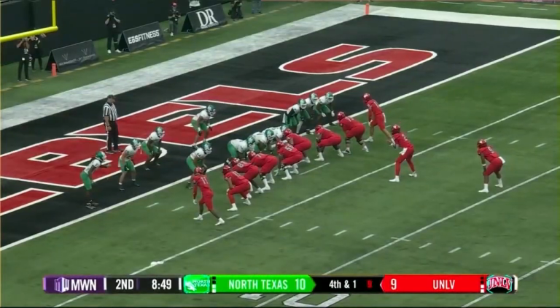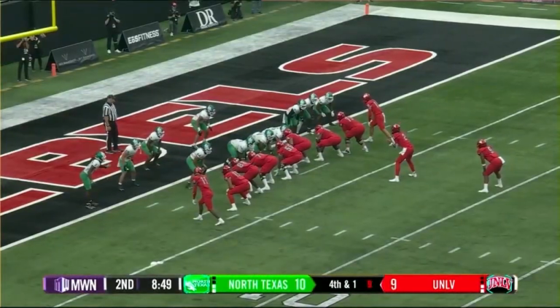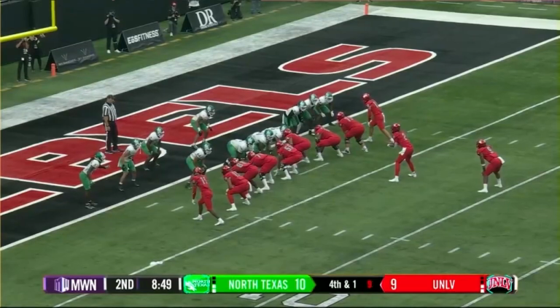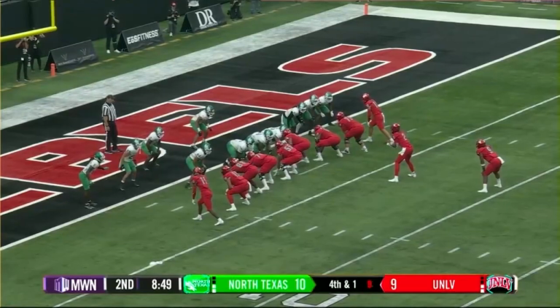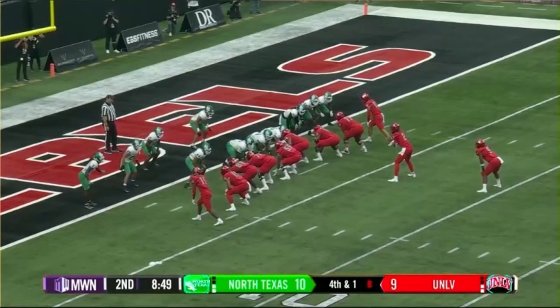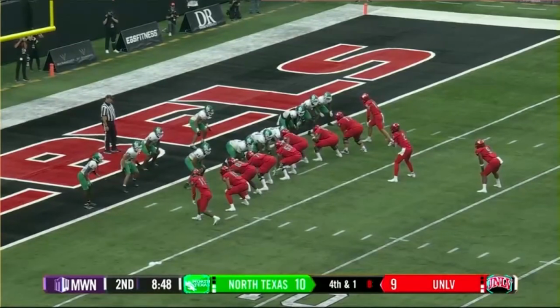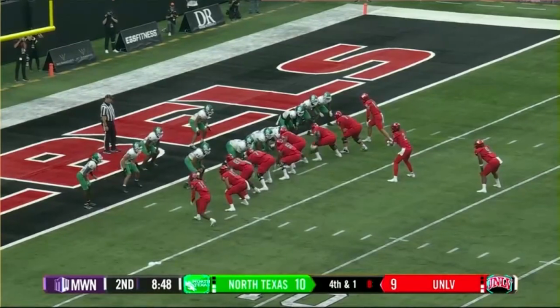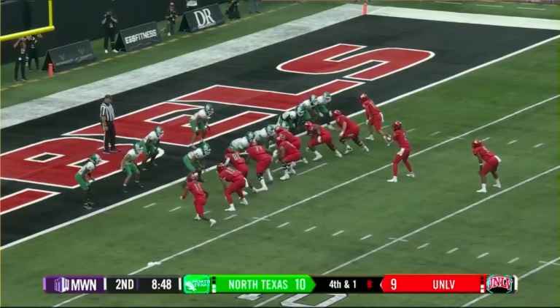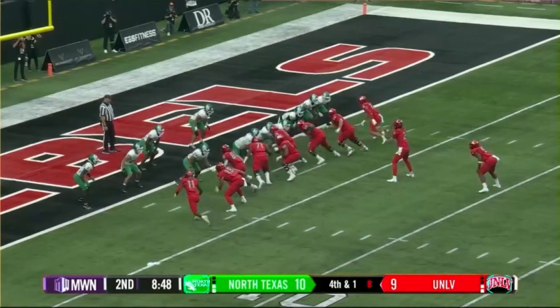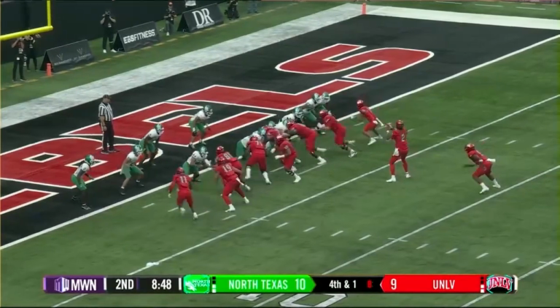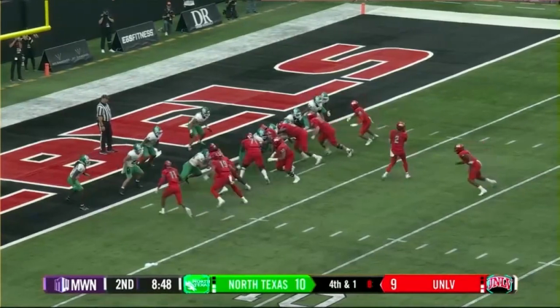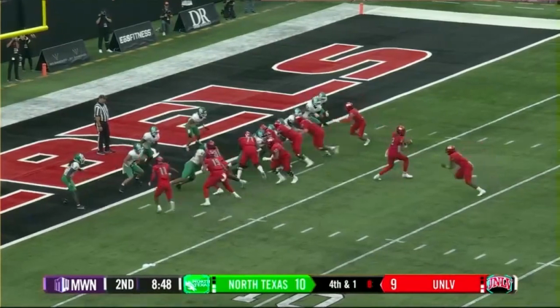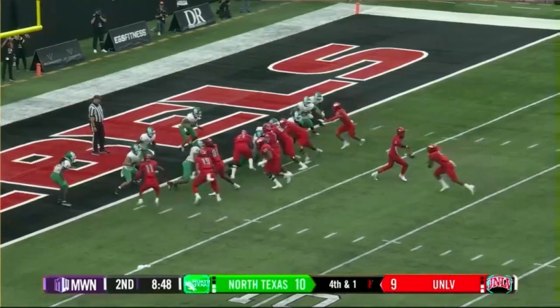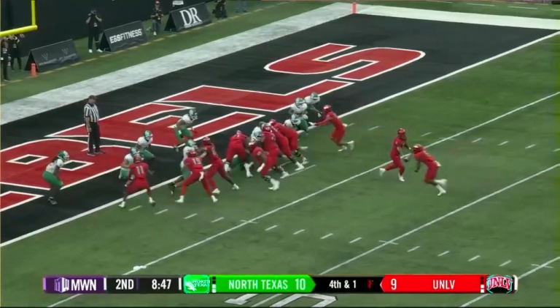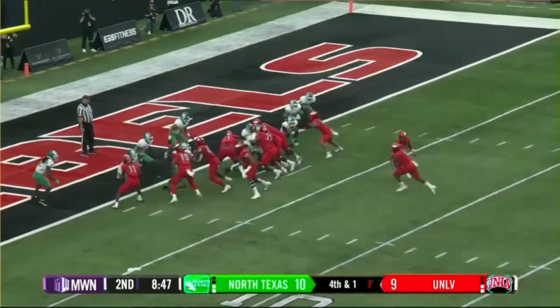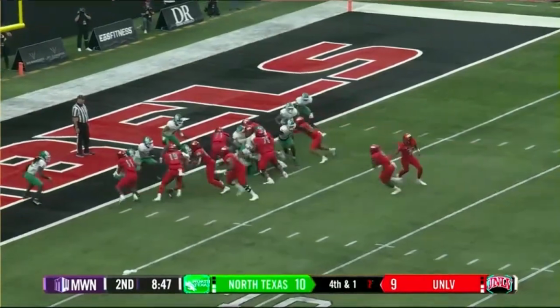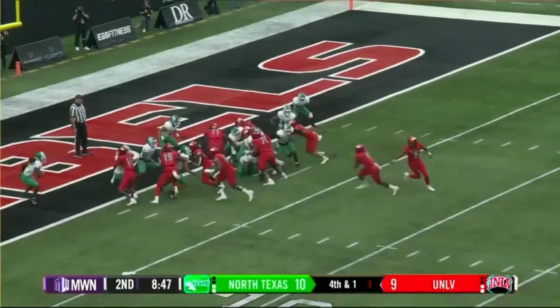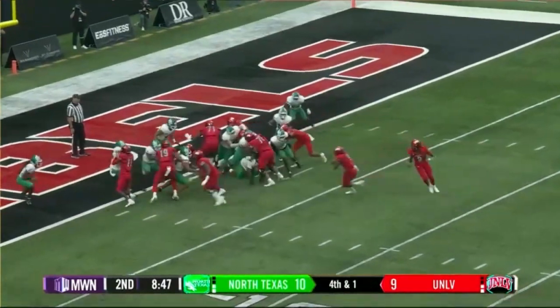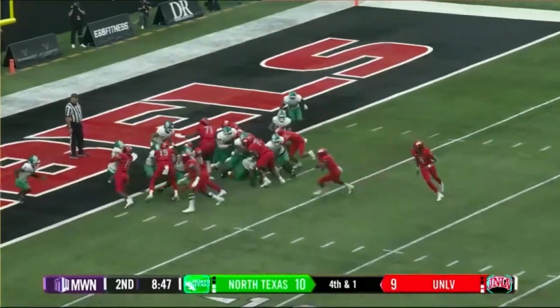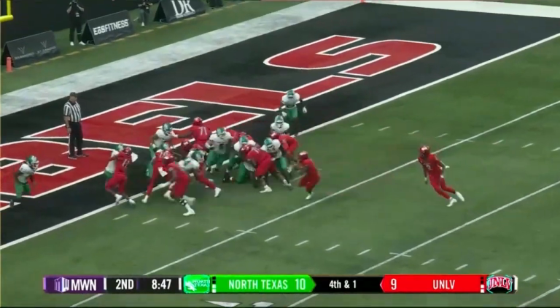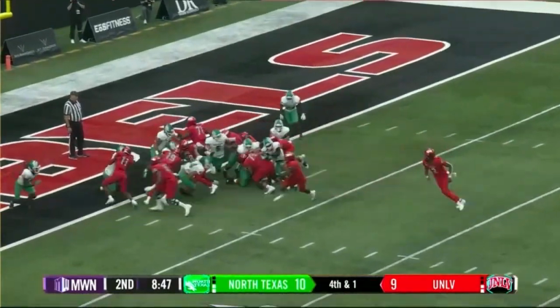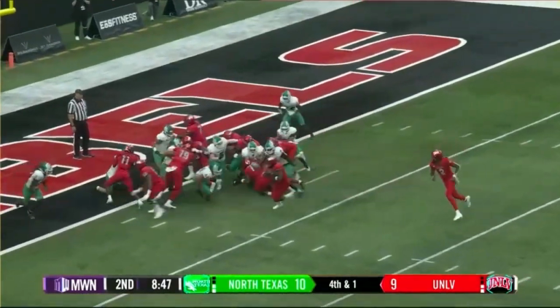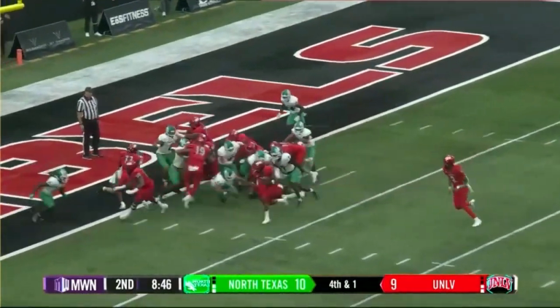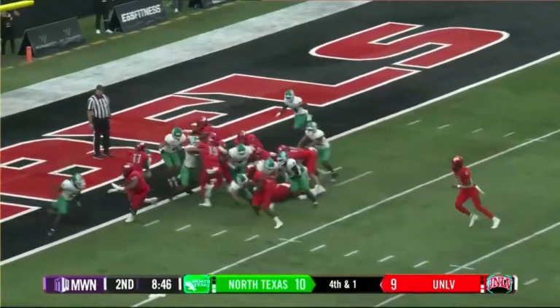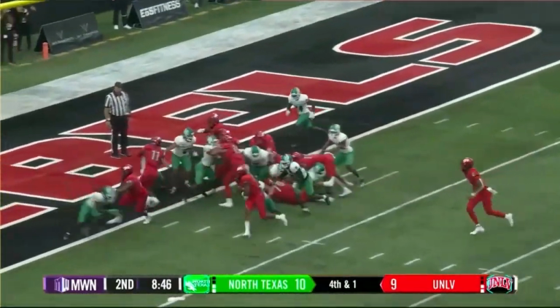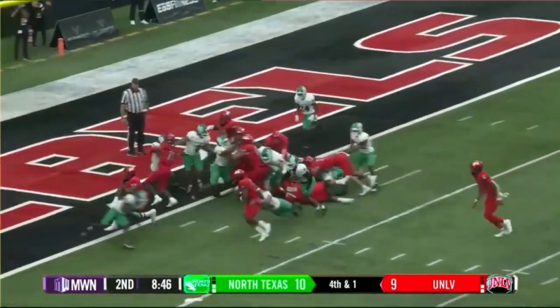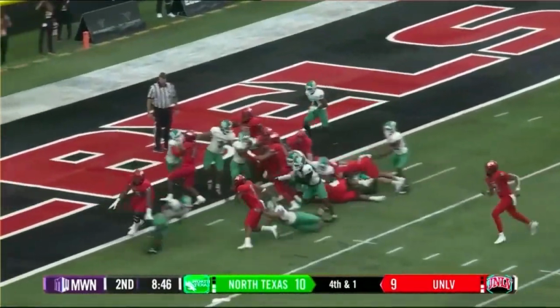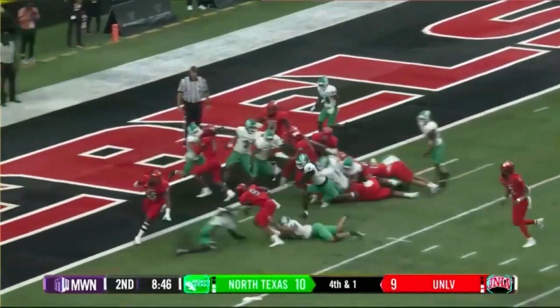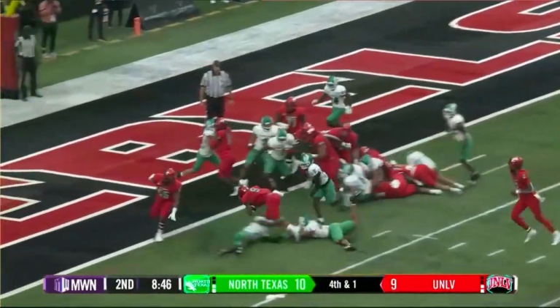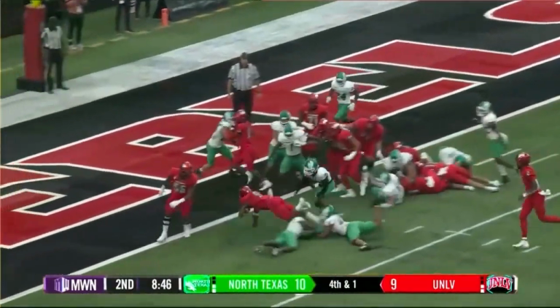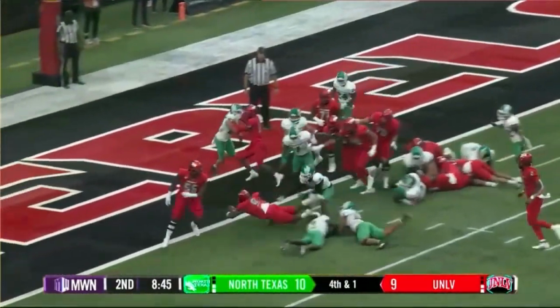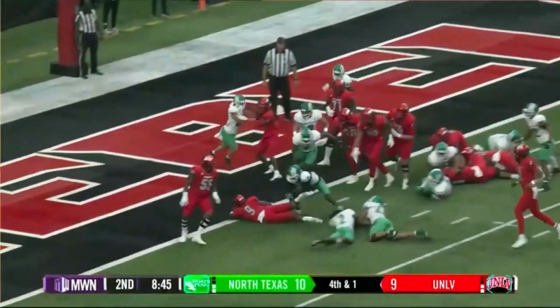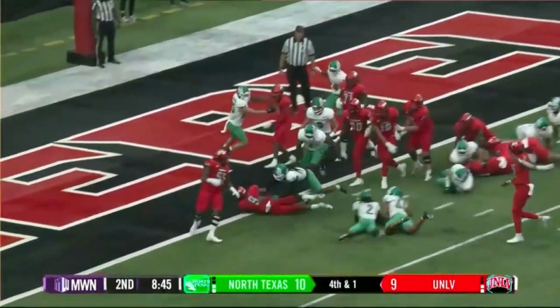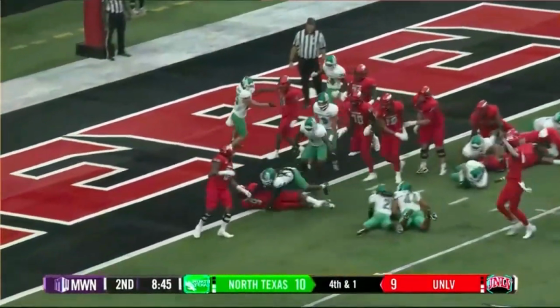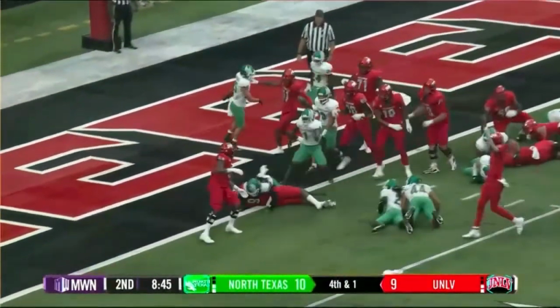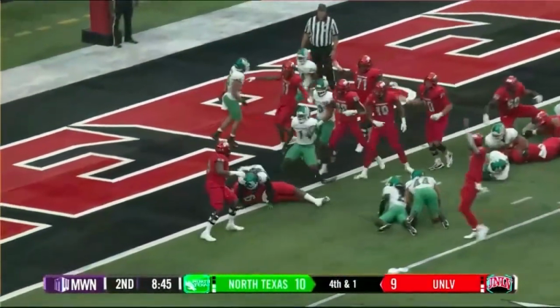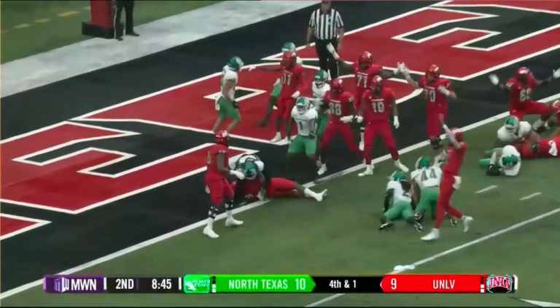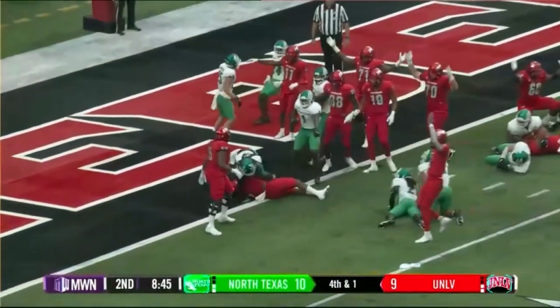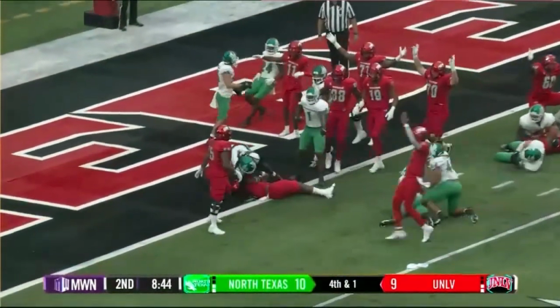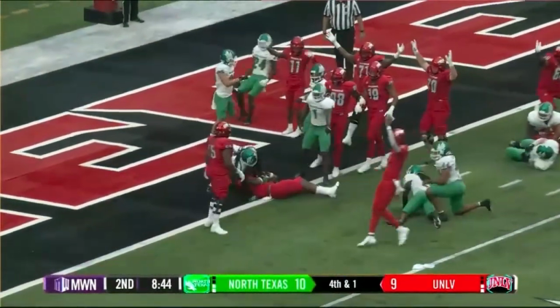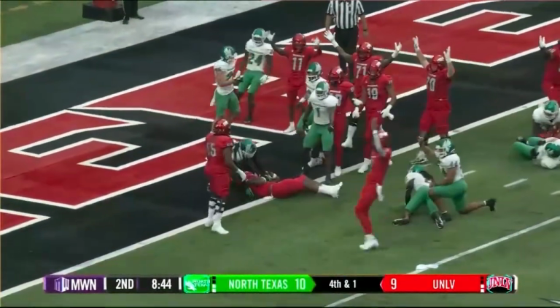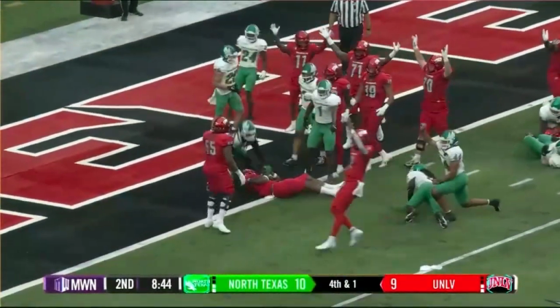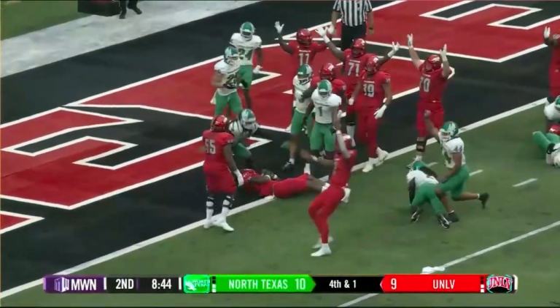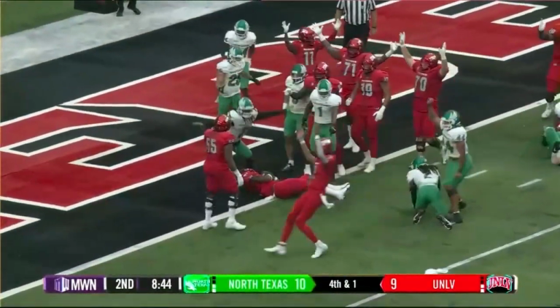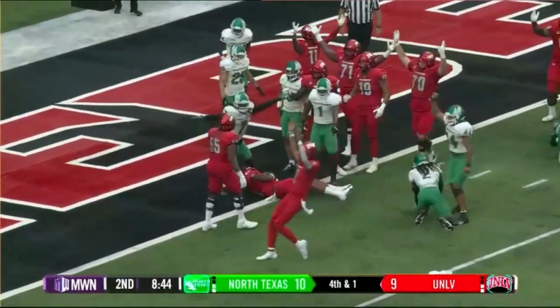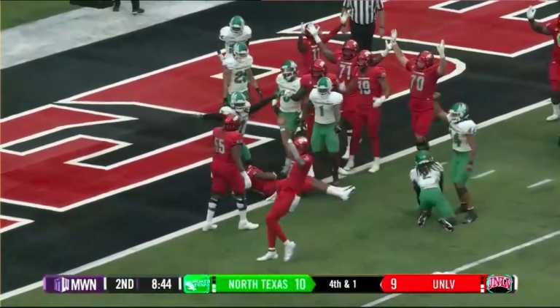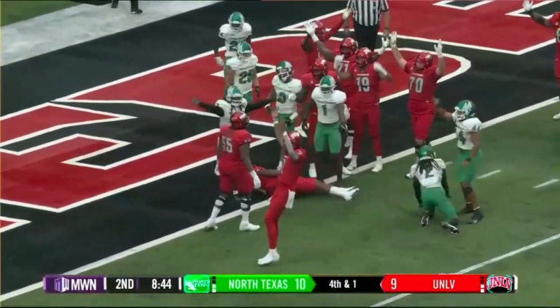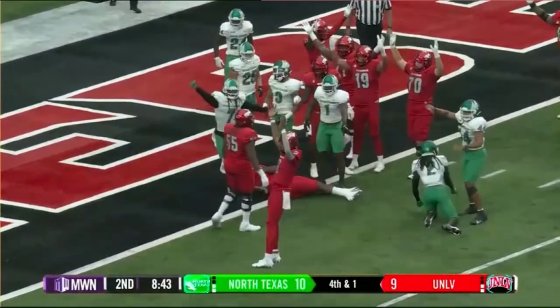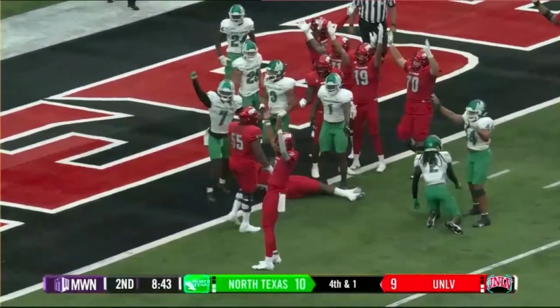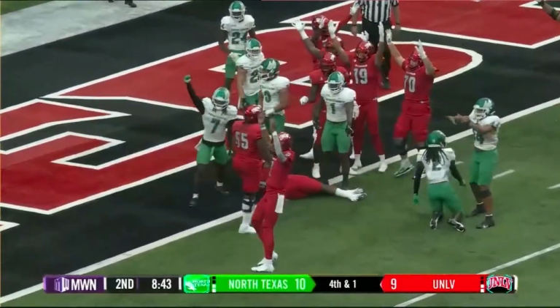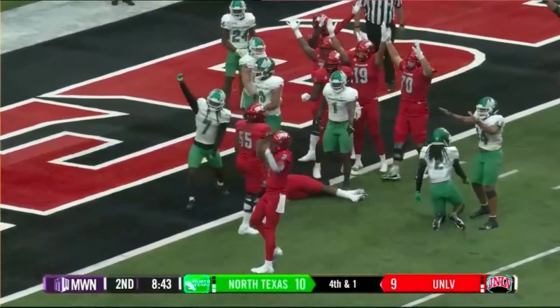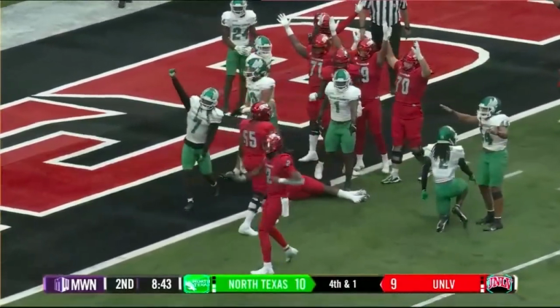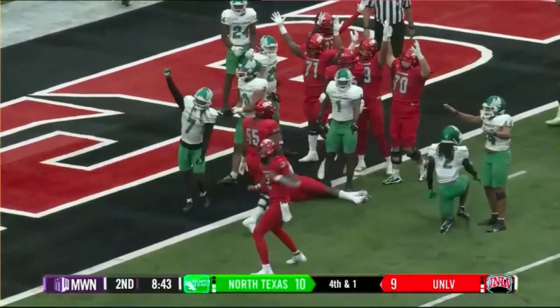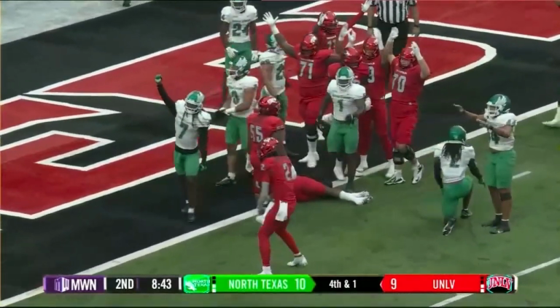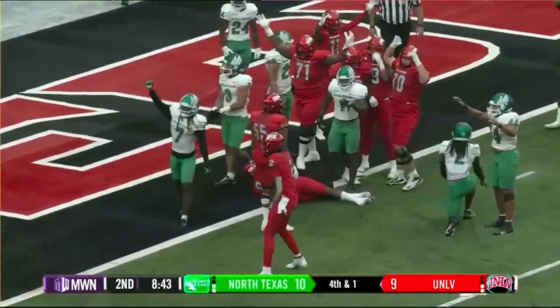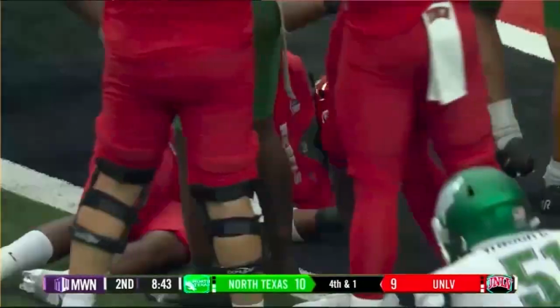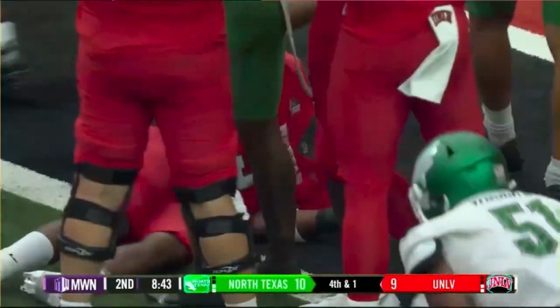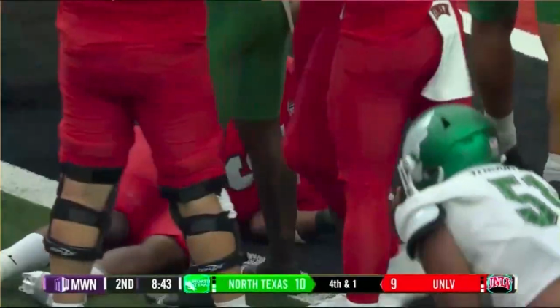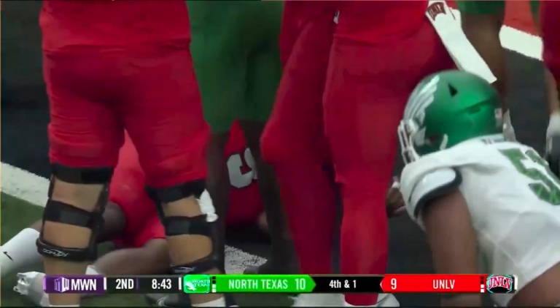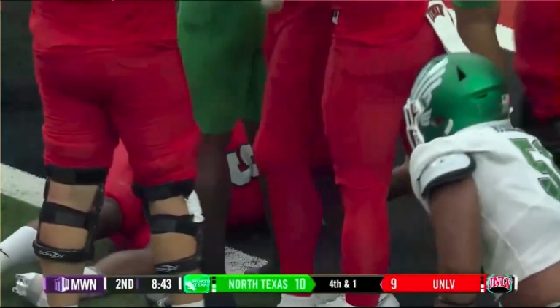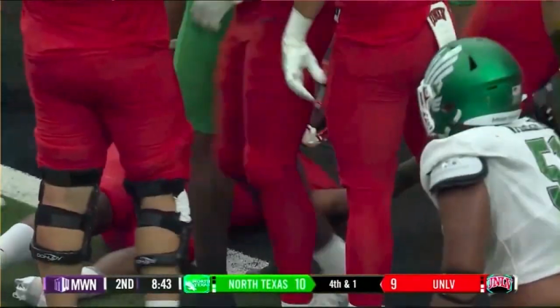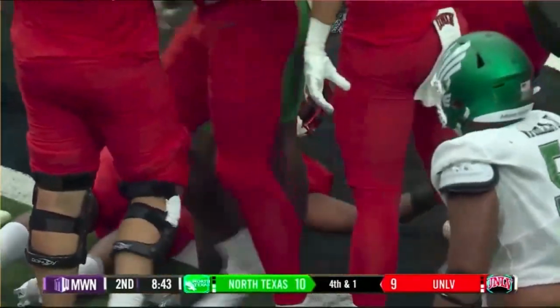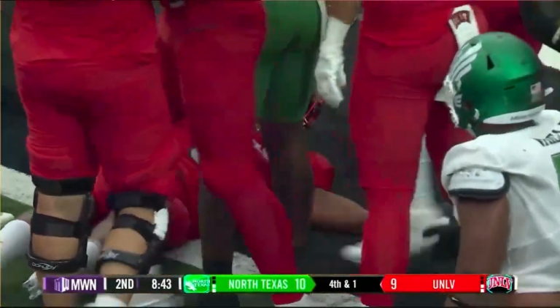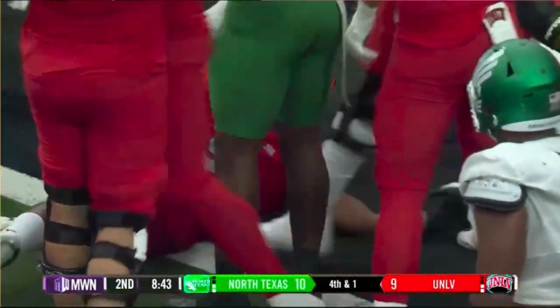Any positive yardage is a plus. It's Robins, left side, near the goal line. Touchdown, UNLV.